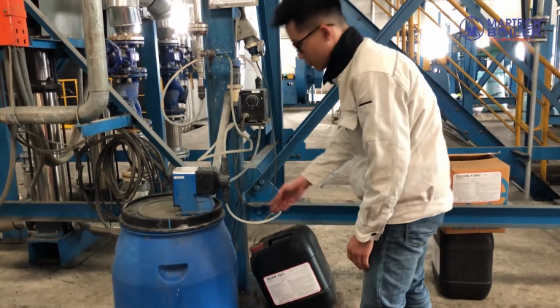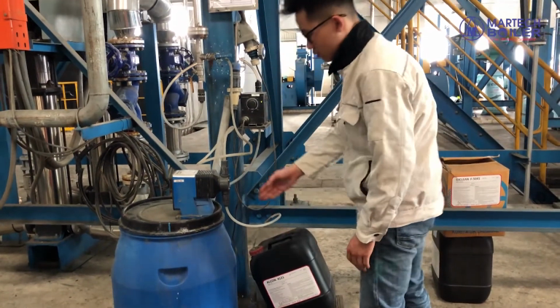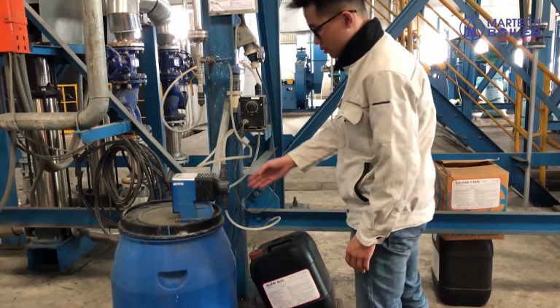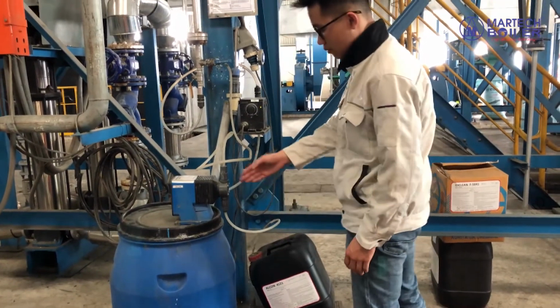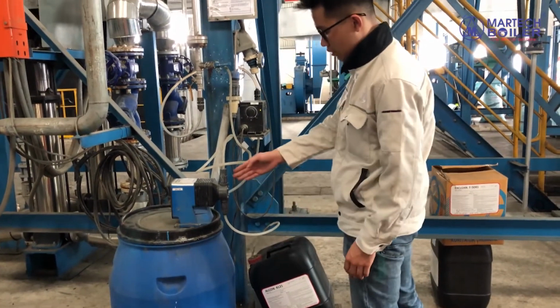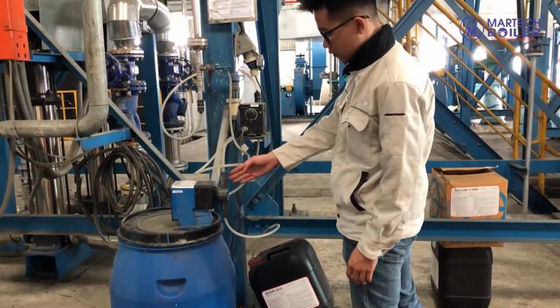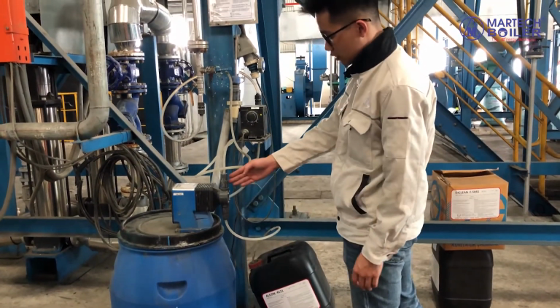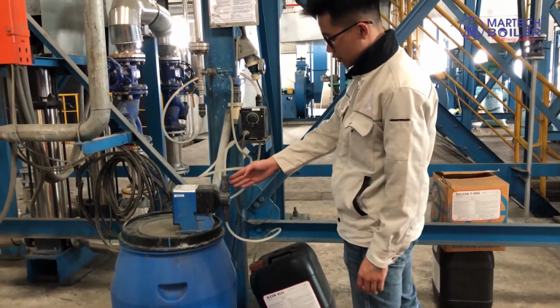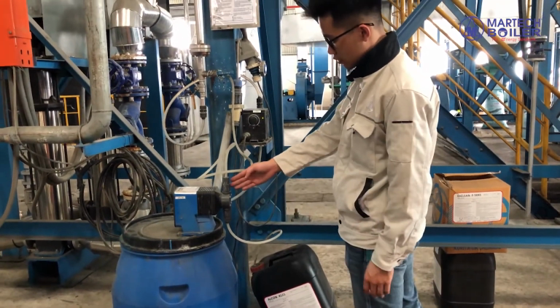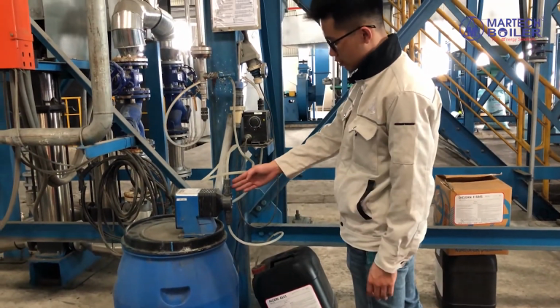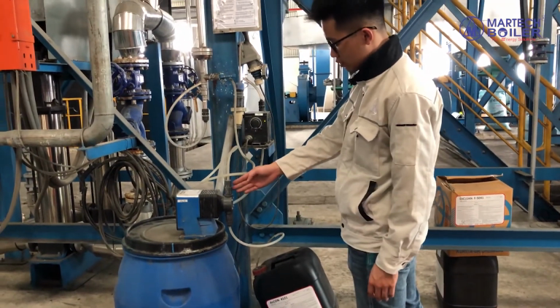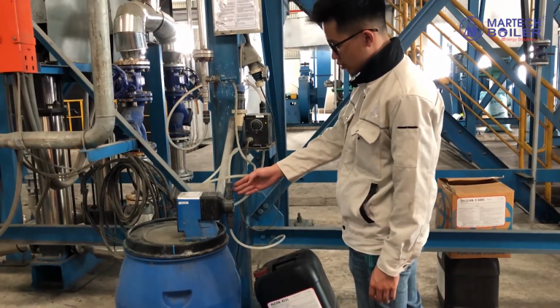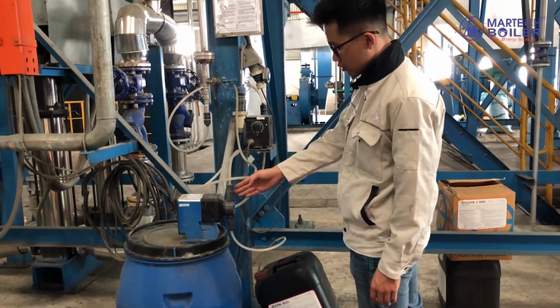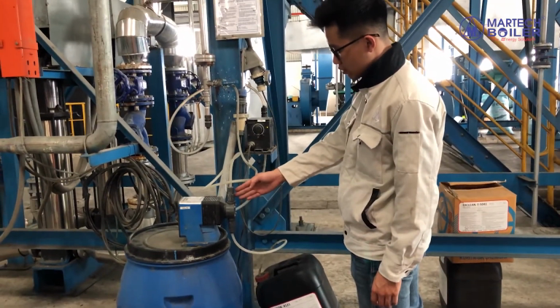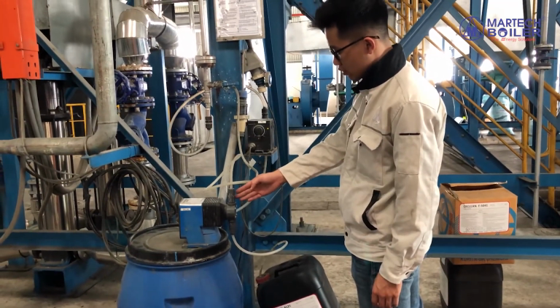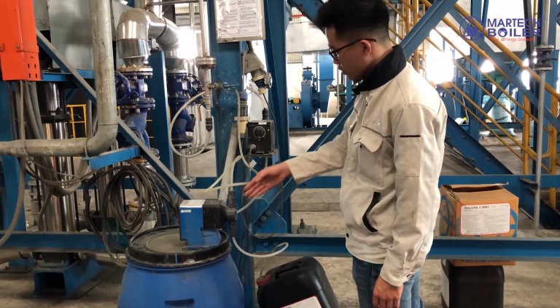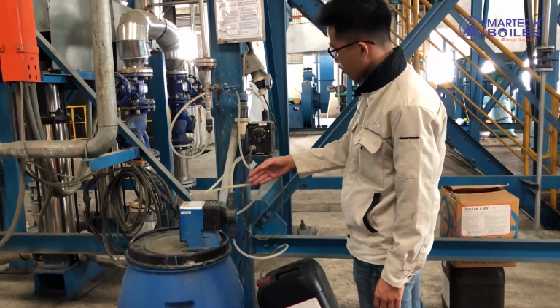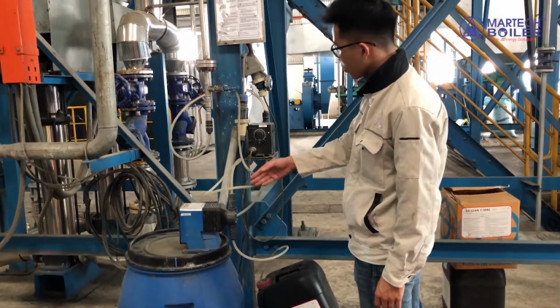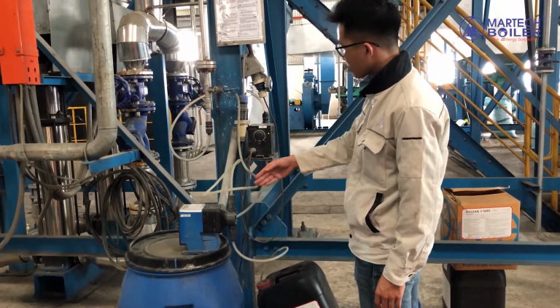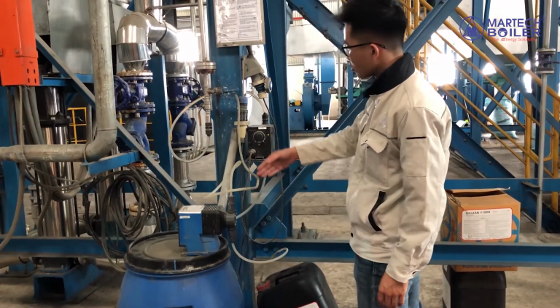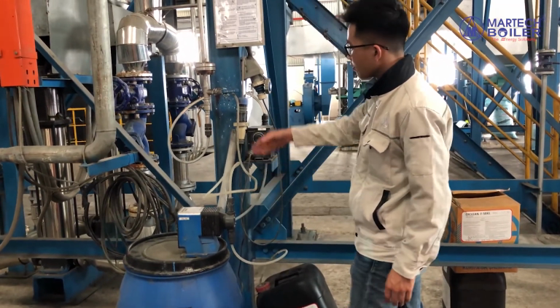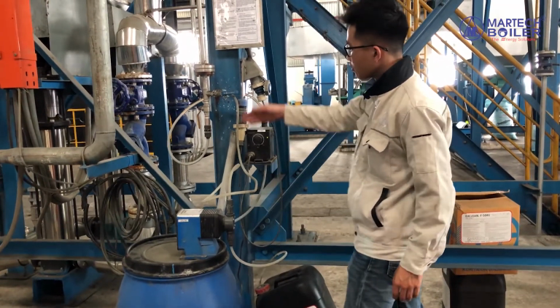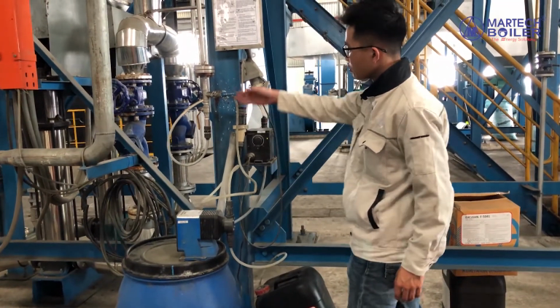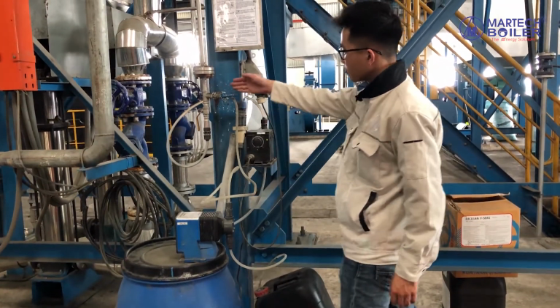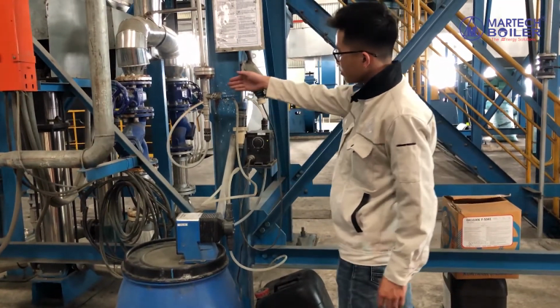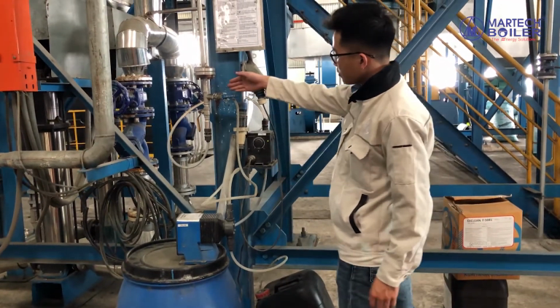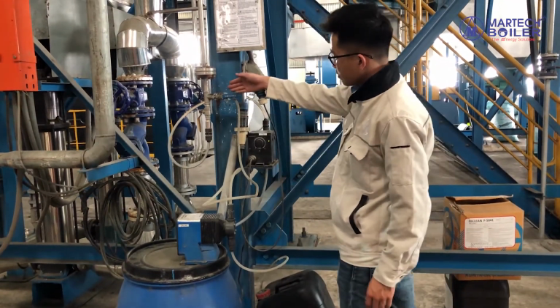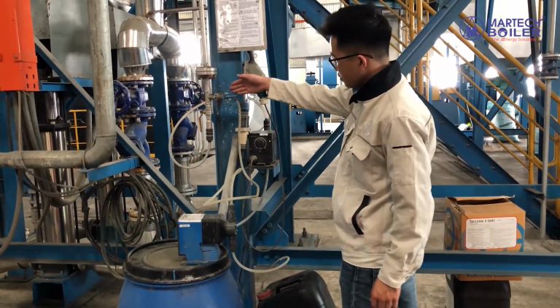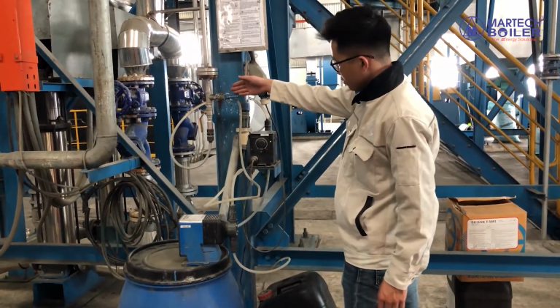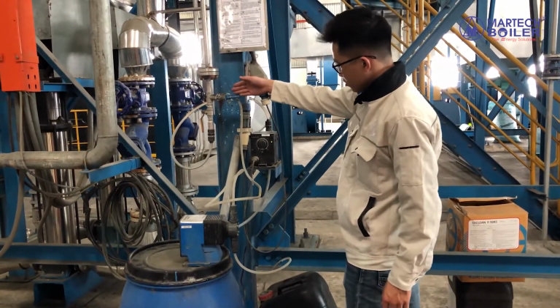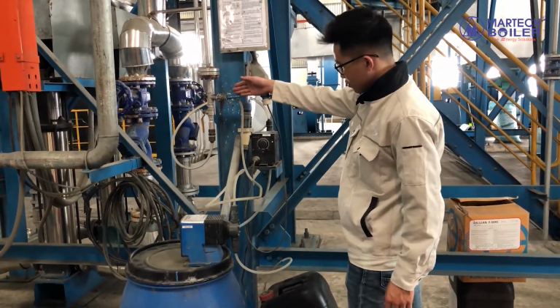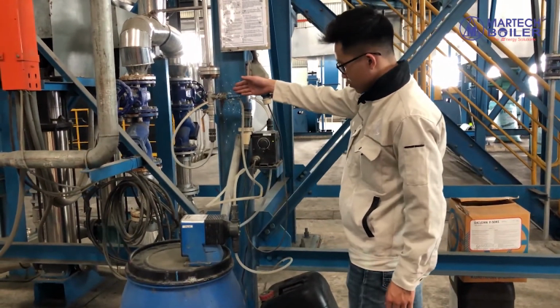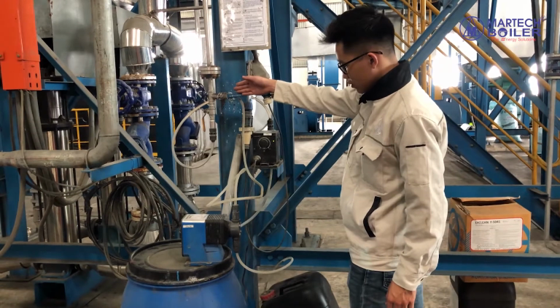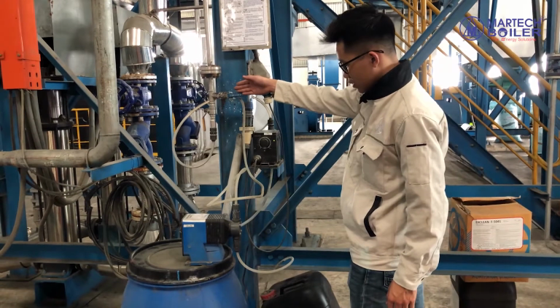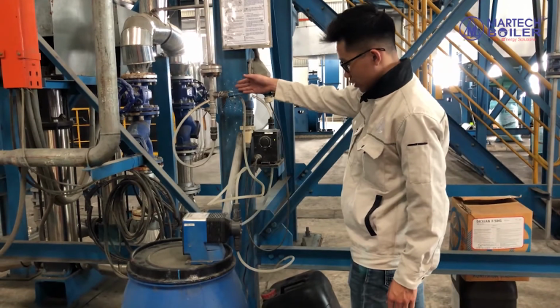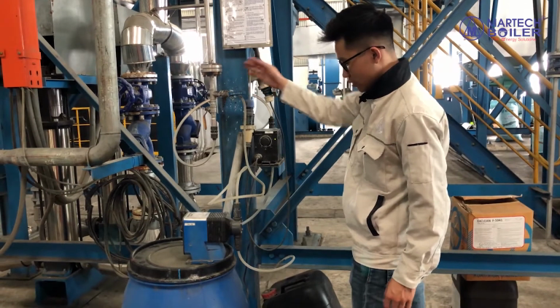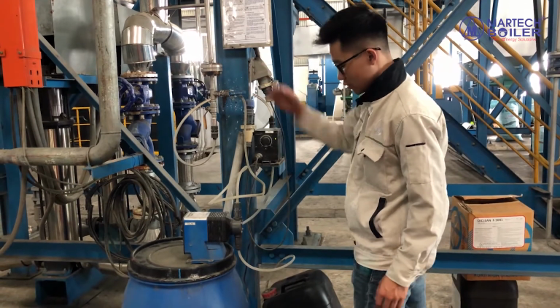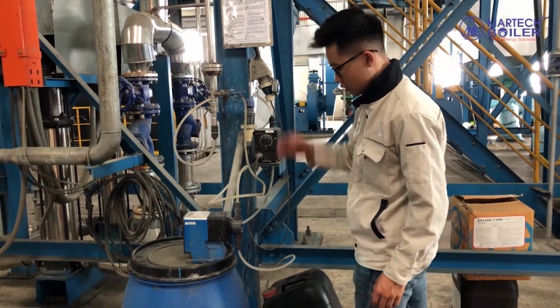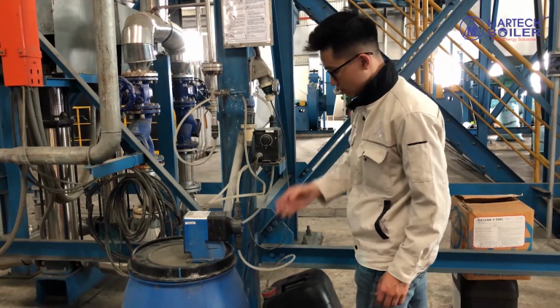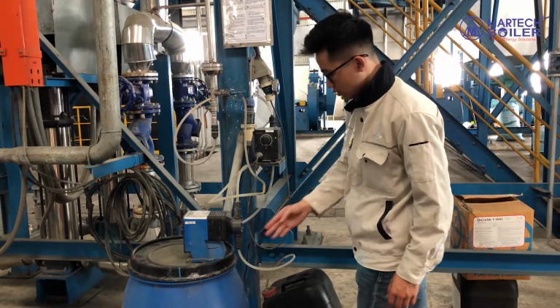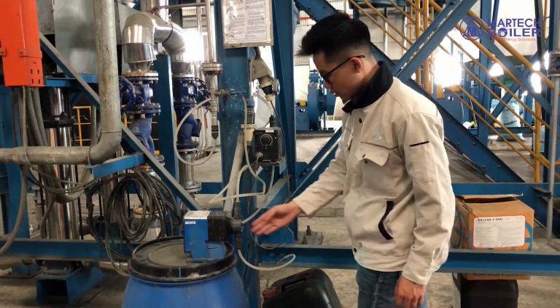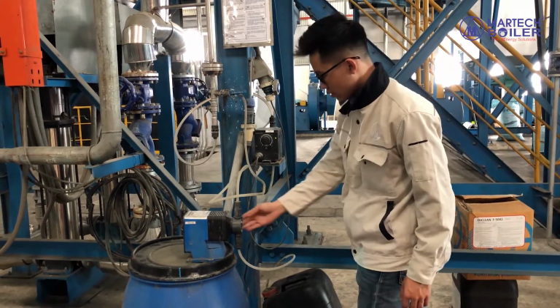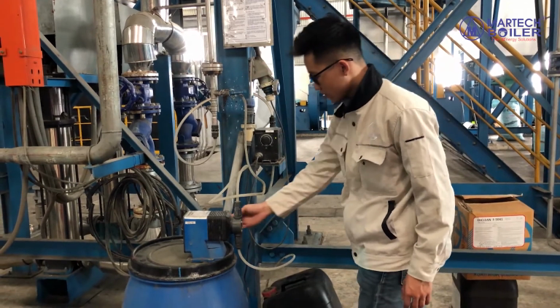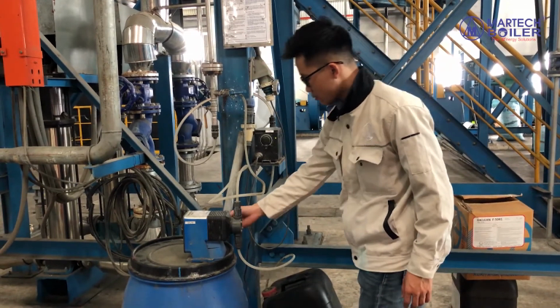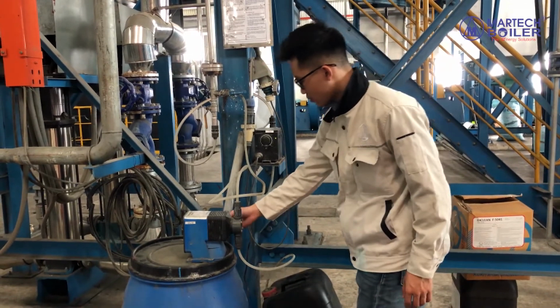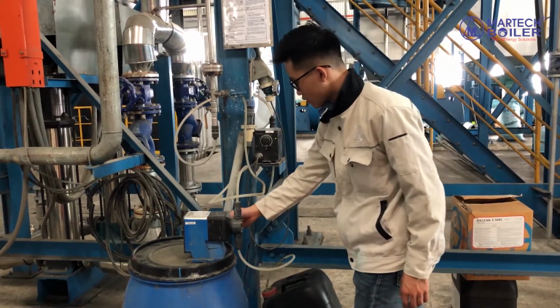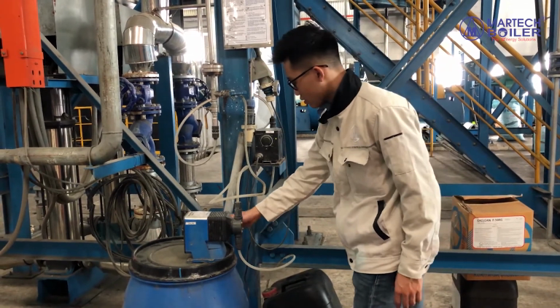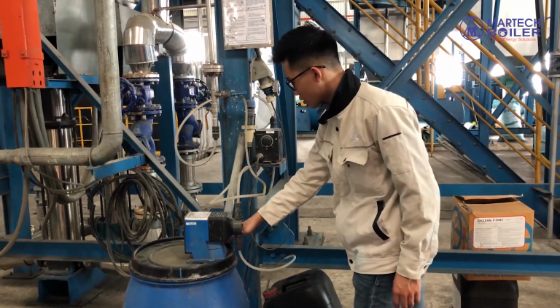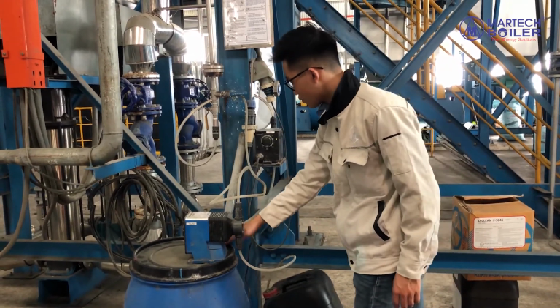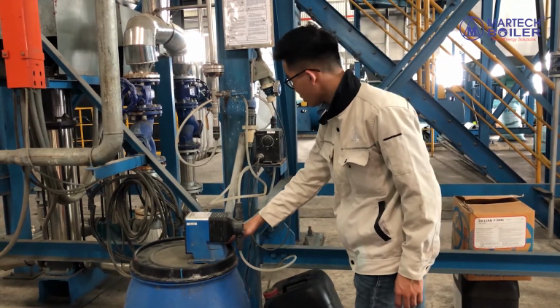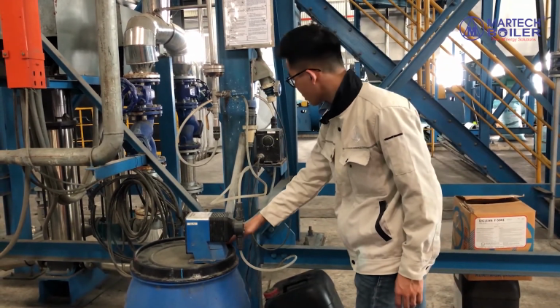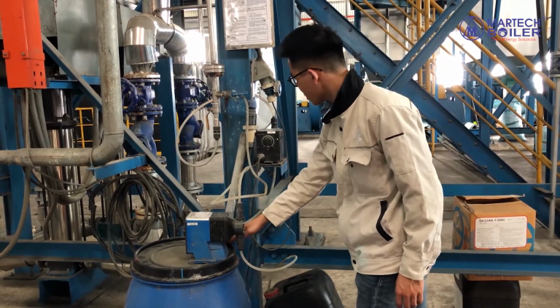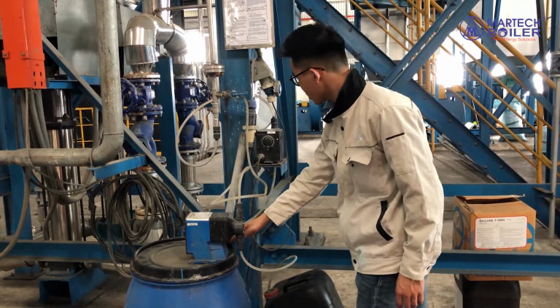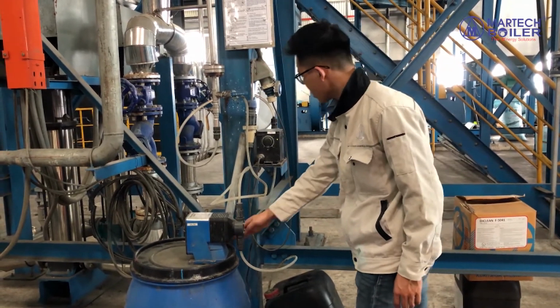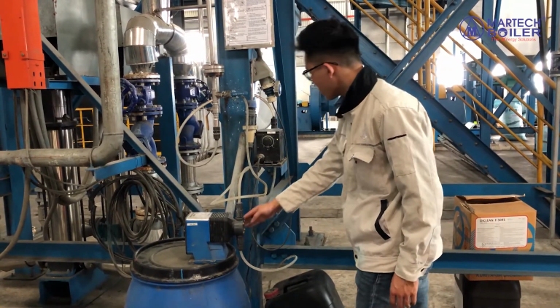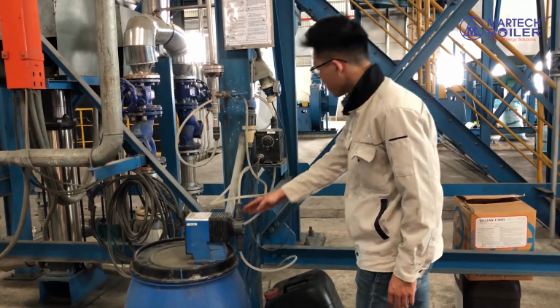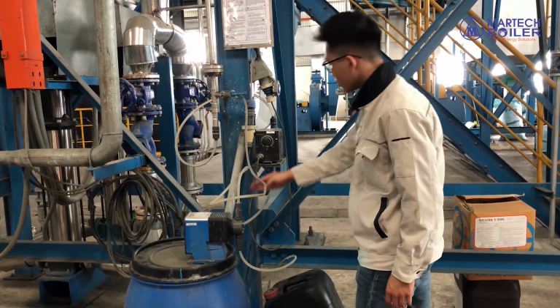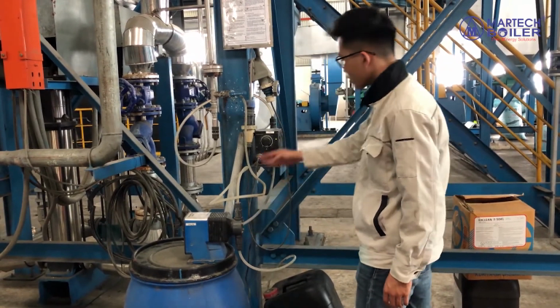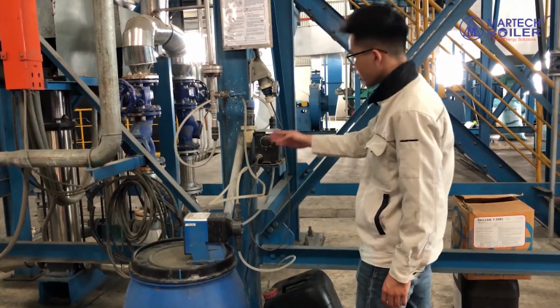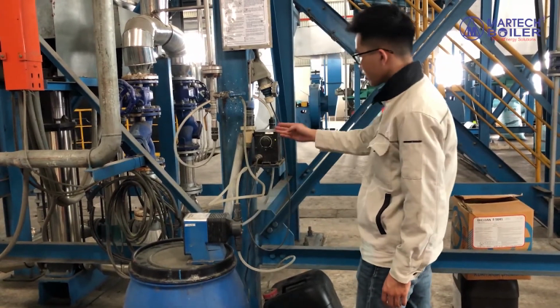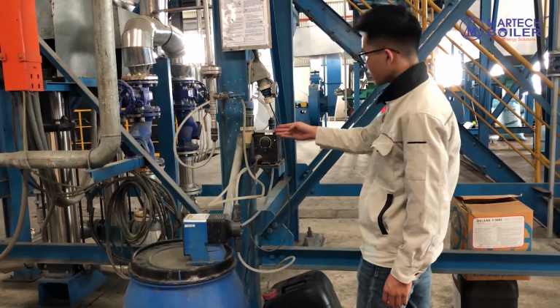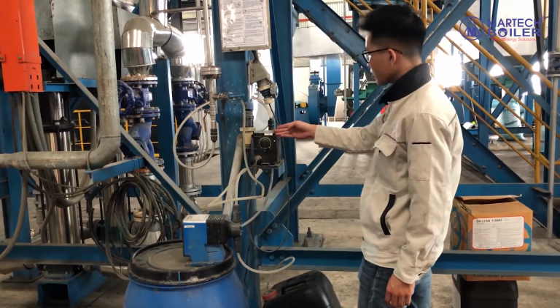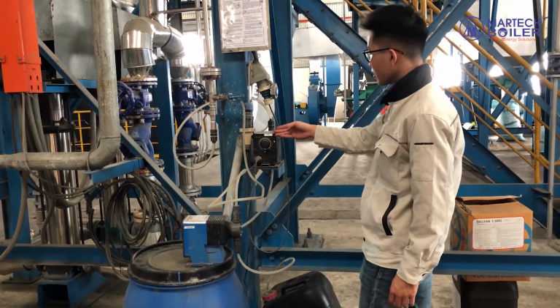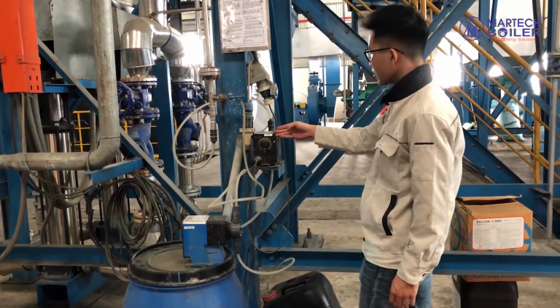The operator regularly checks the chemical supply to the water pump and makes sure the chemical is always sufficient for operation.